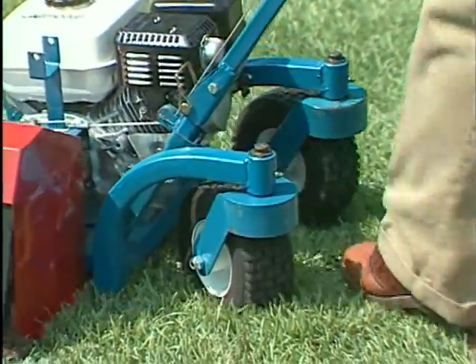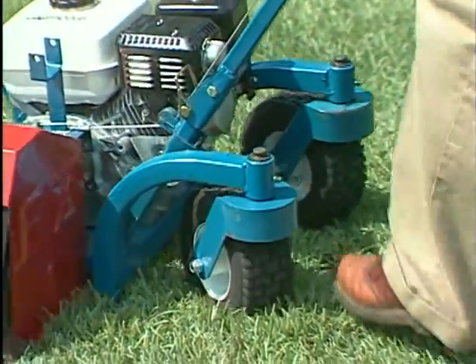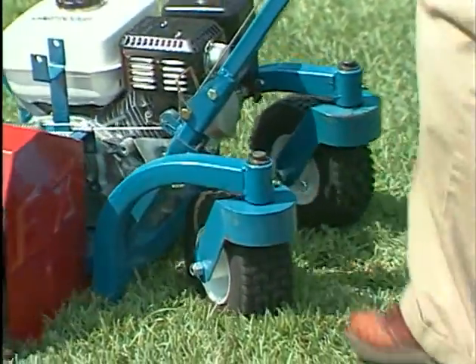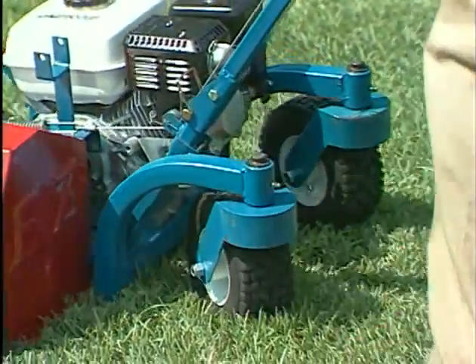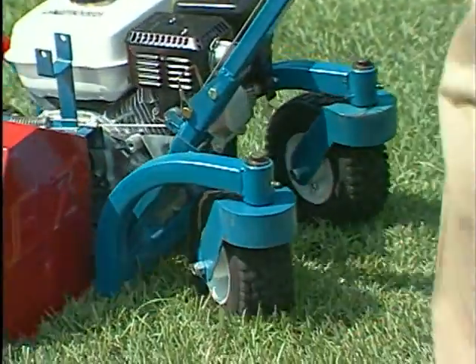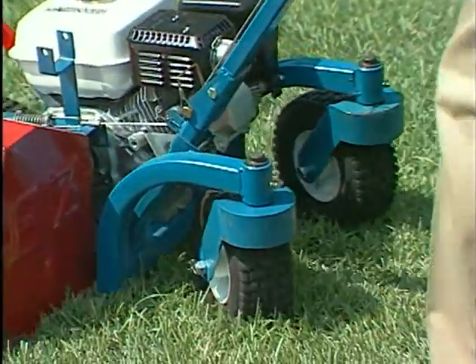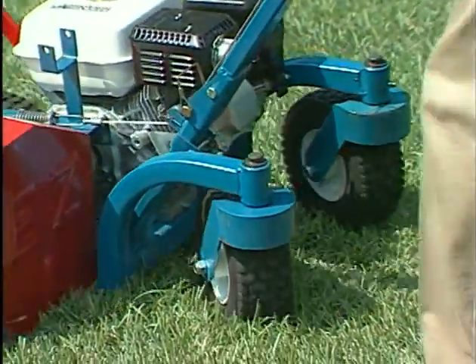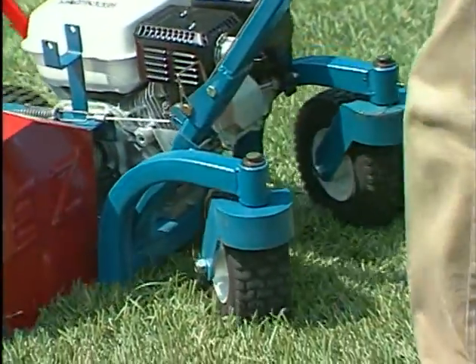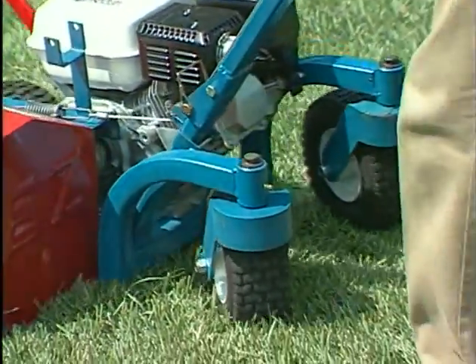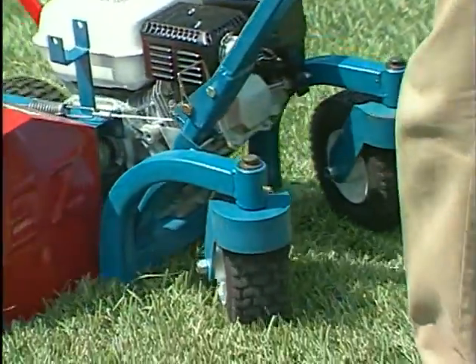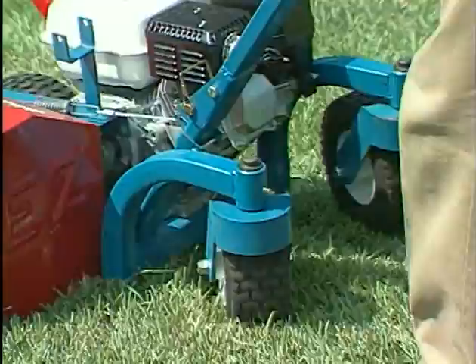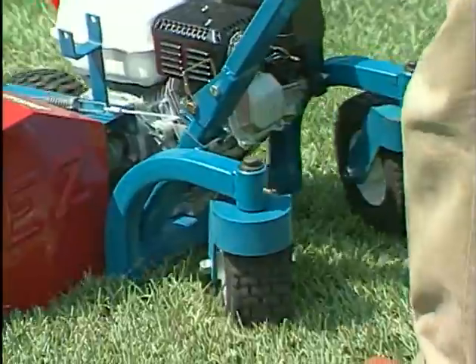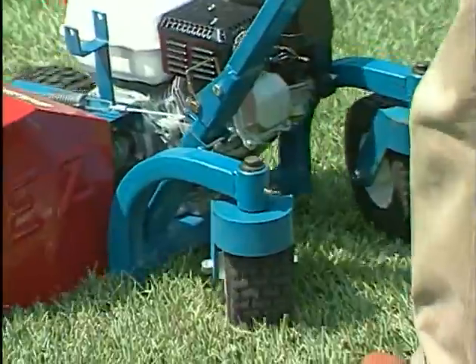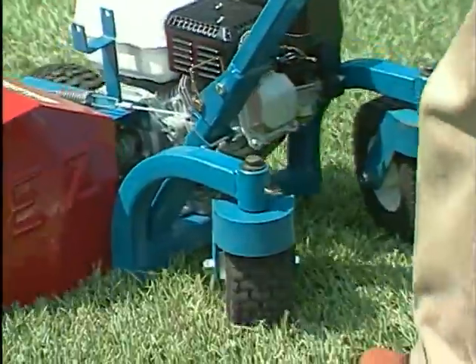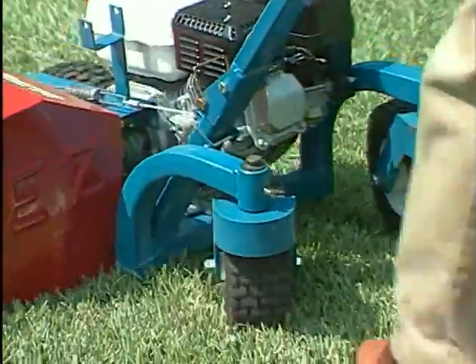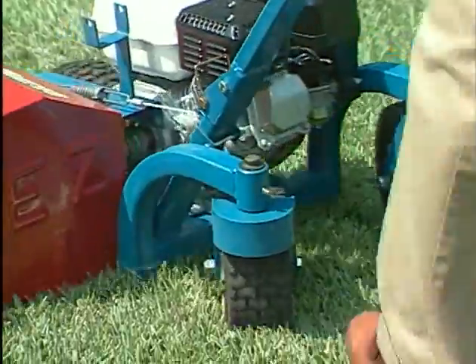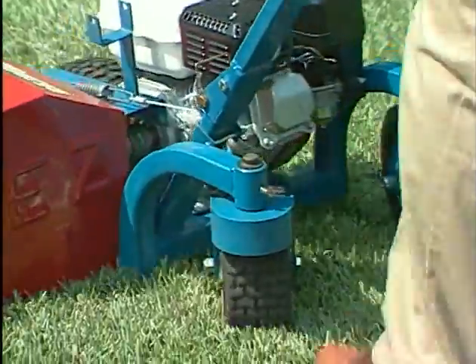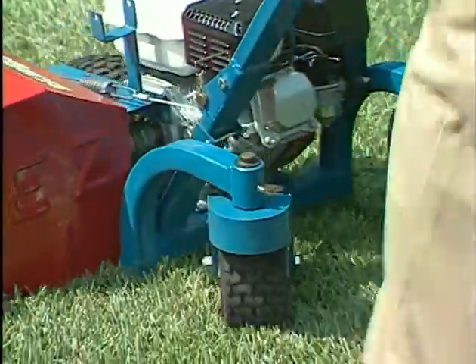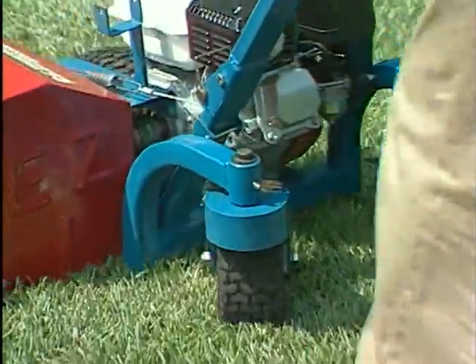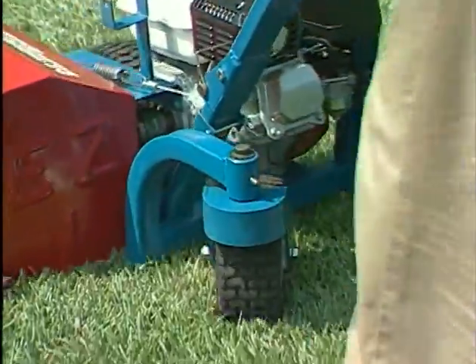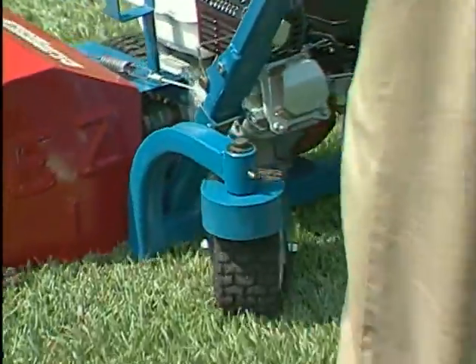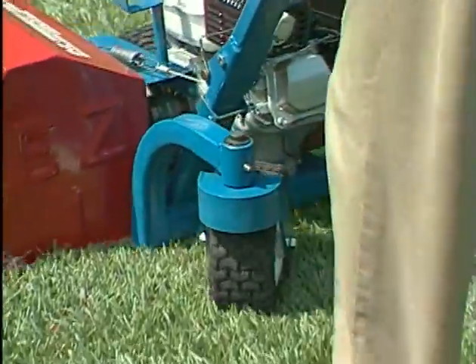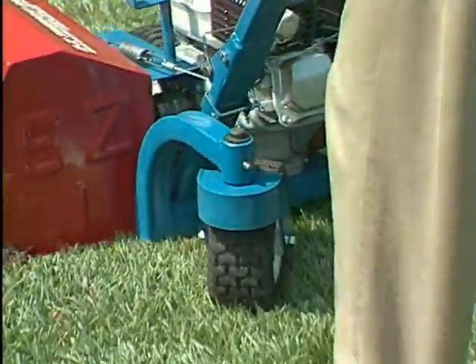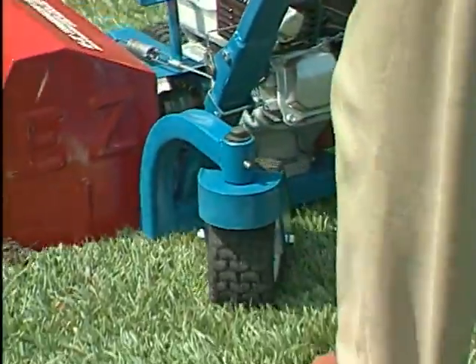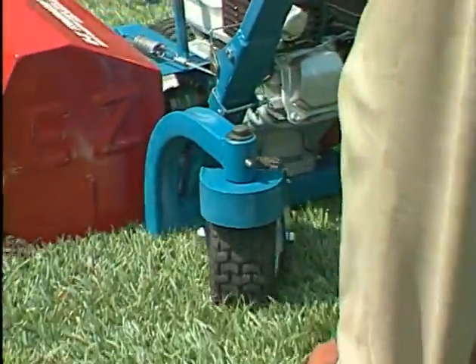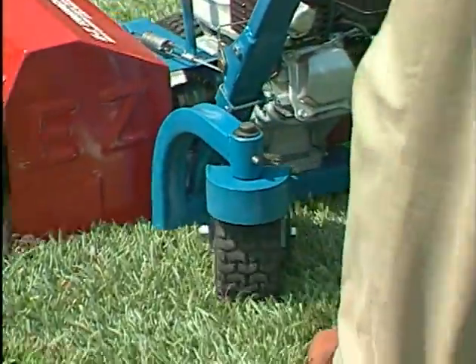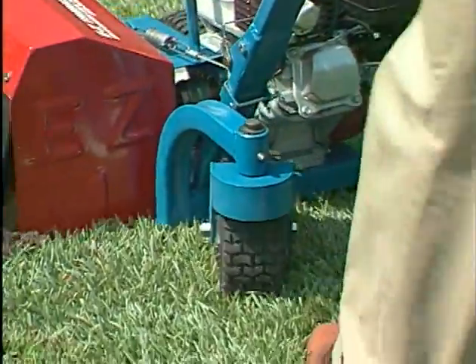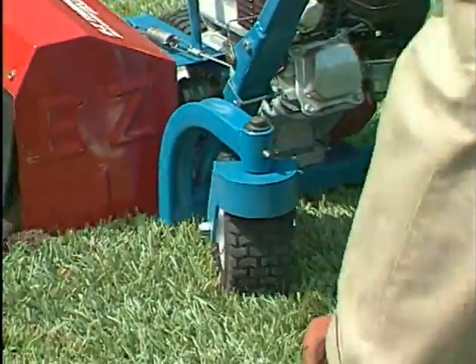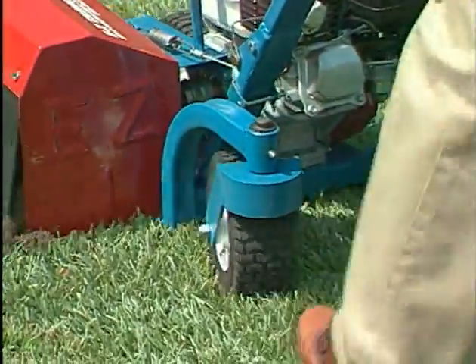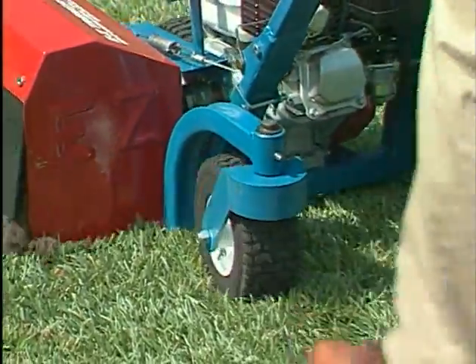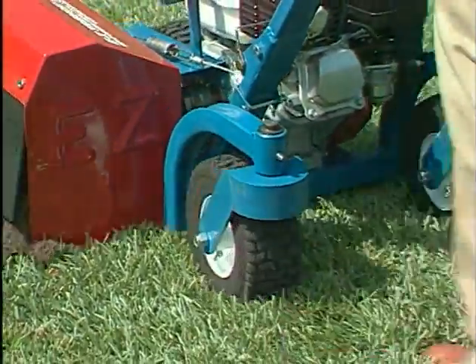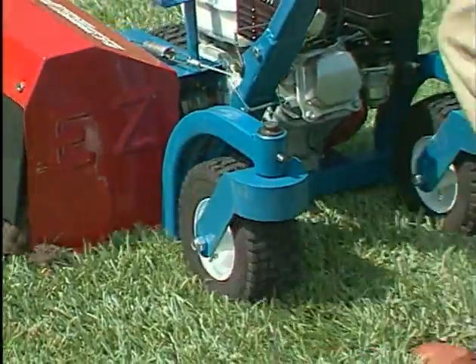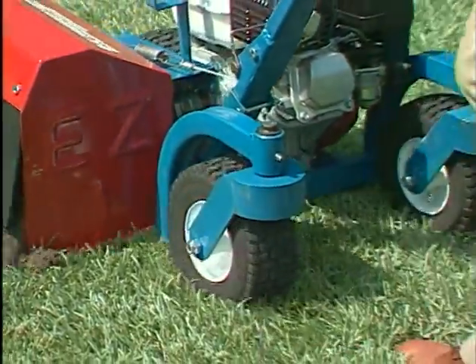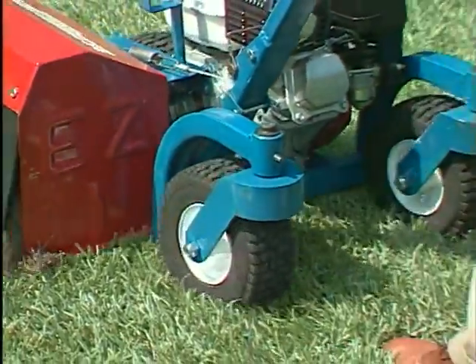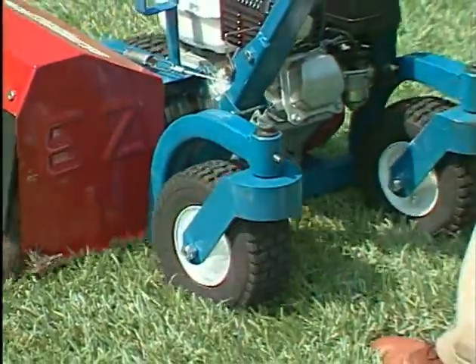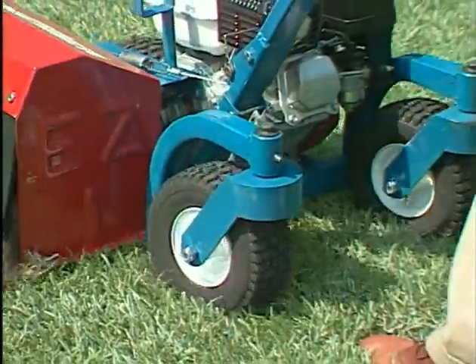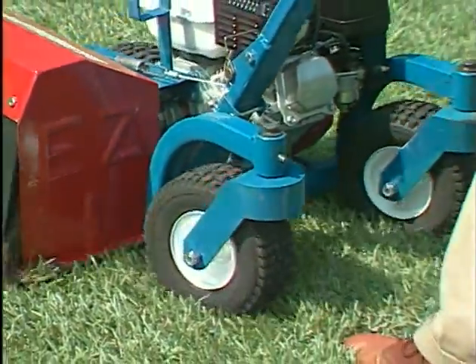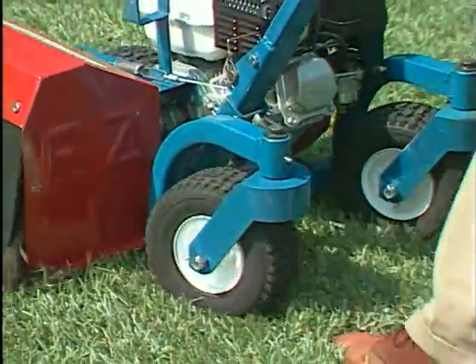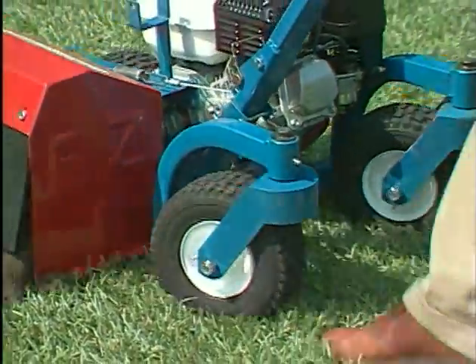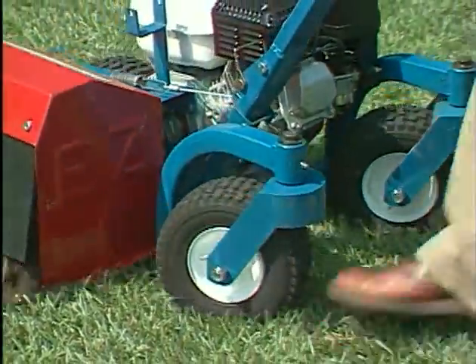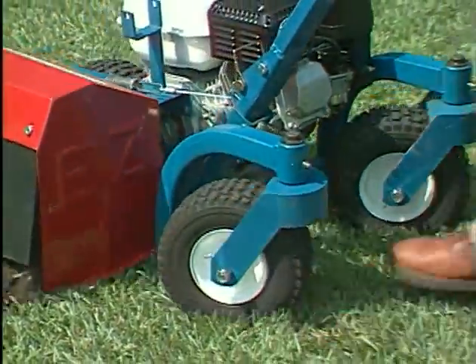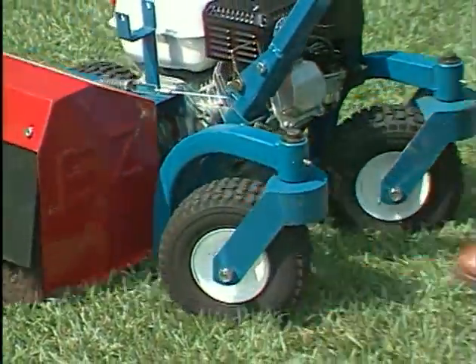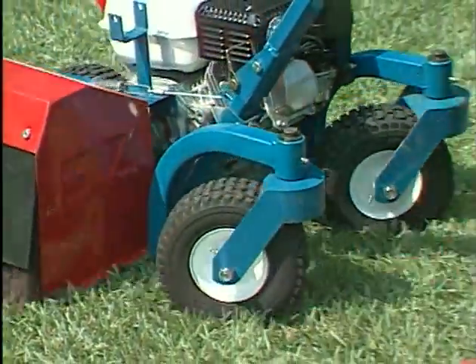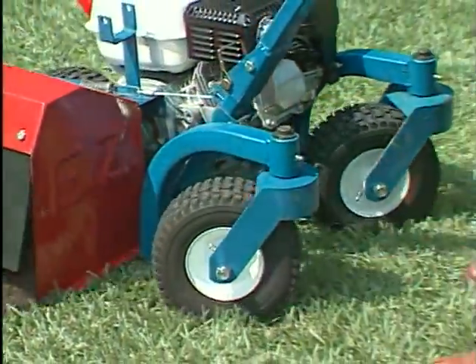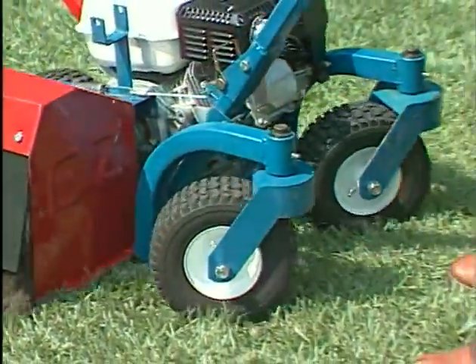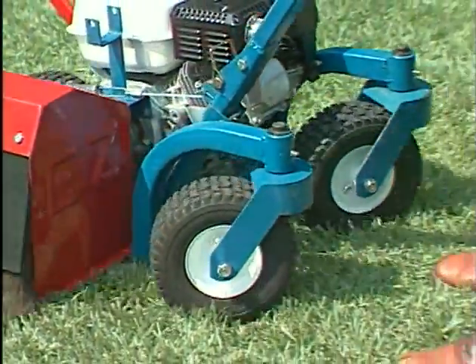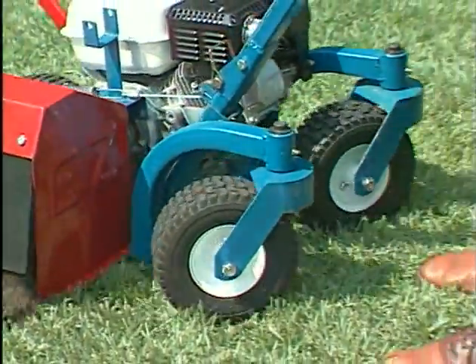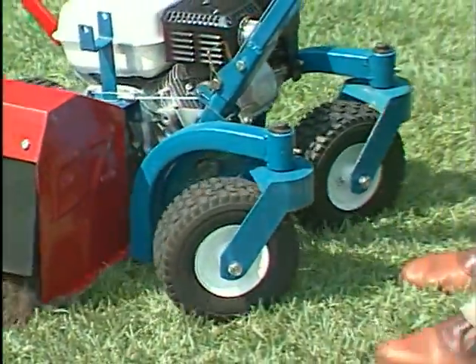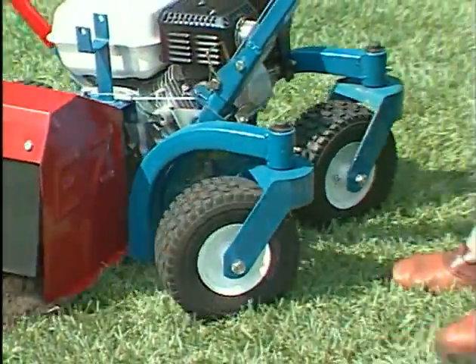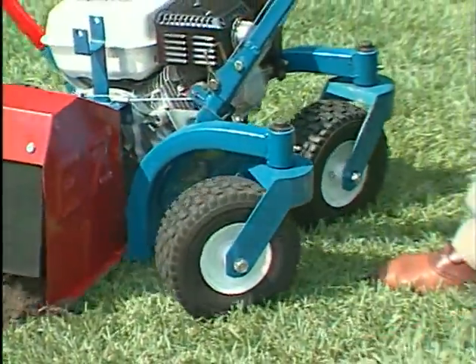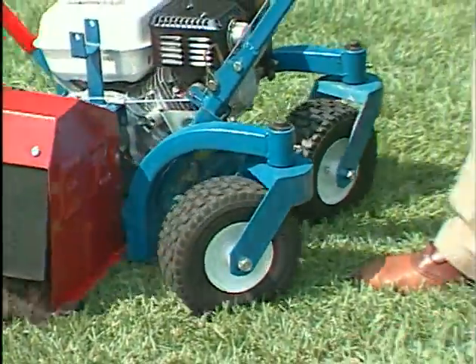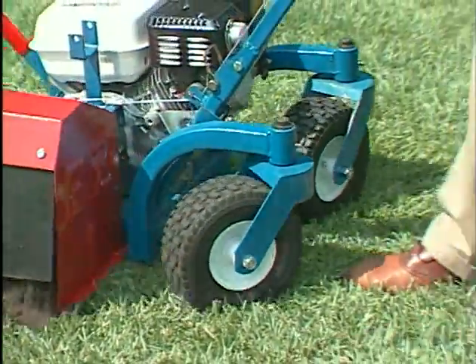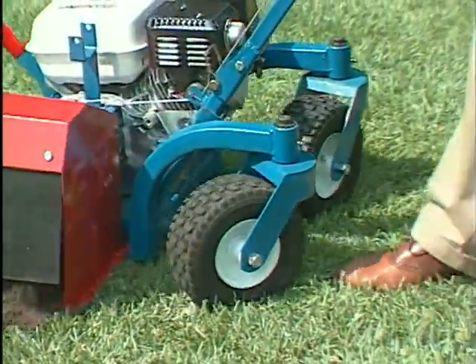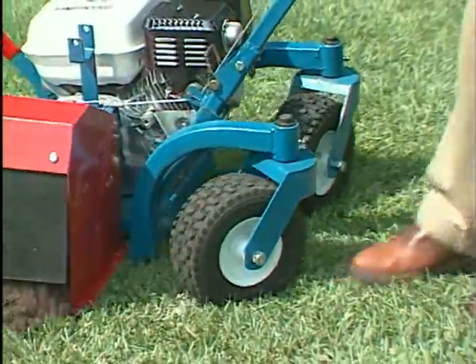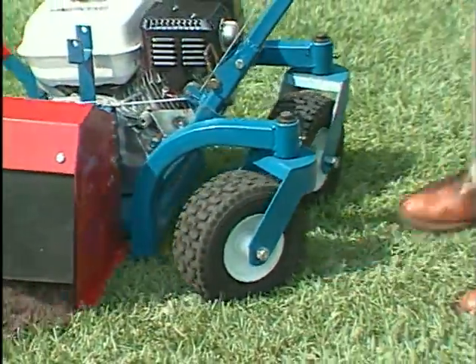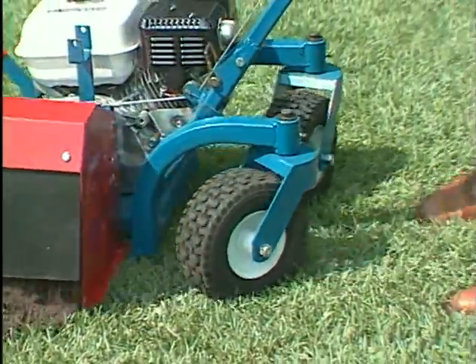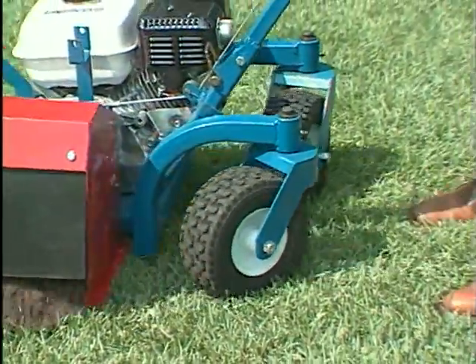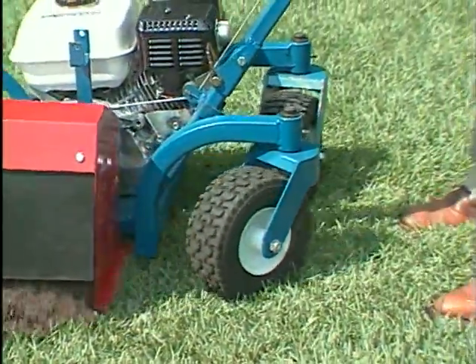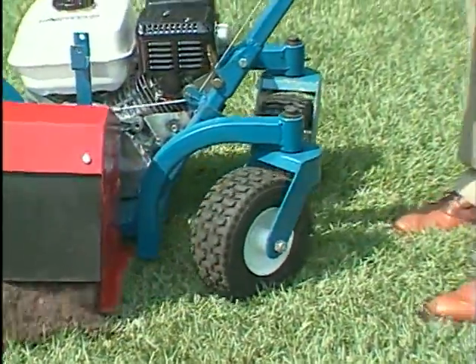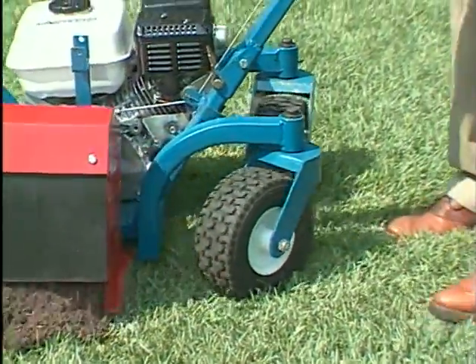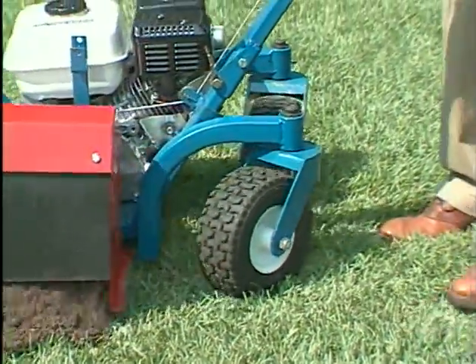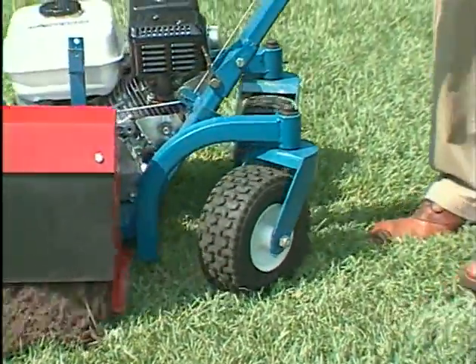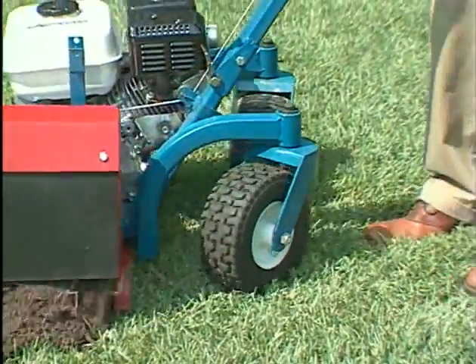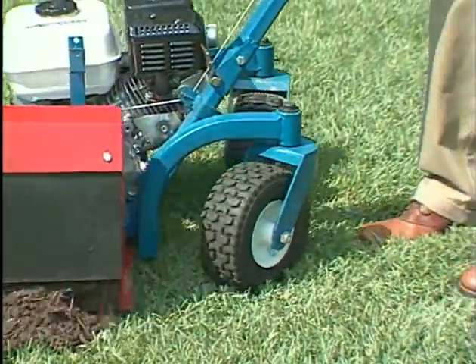With their unique caster steering, the BE300 and BE310 can create beautiful French curved beds or follow existing curves.